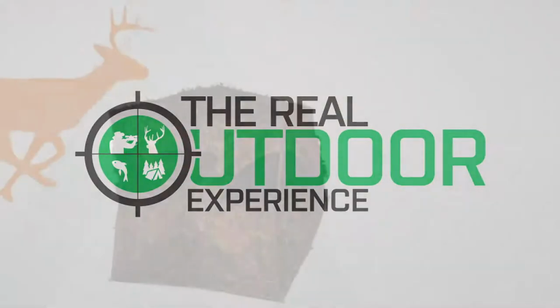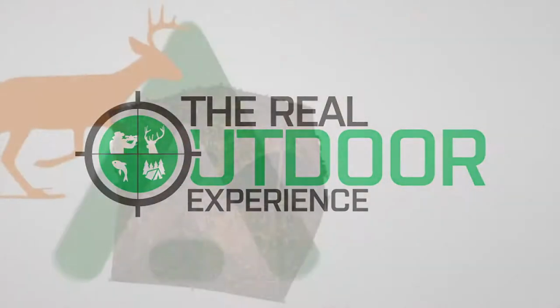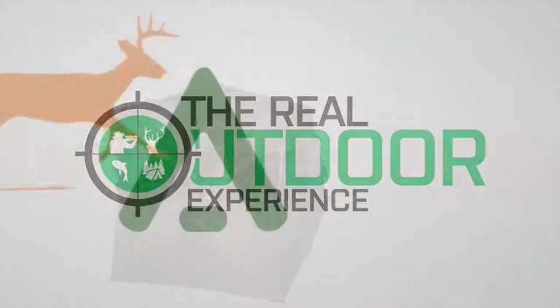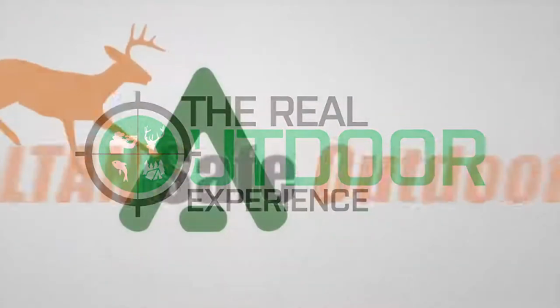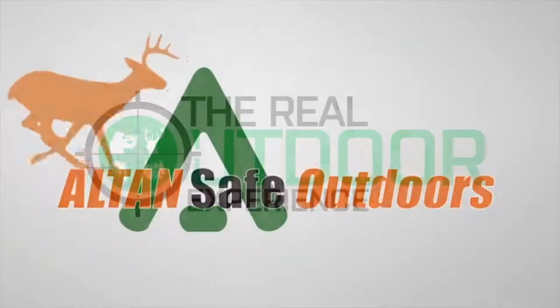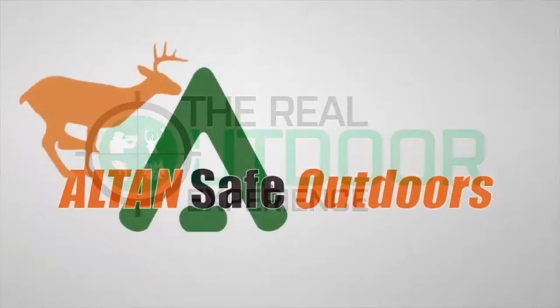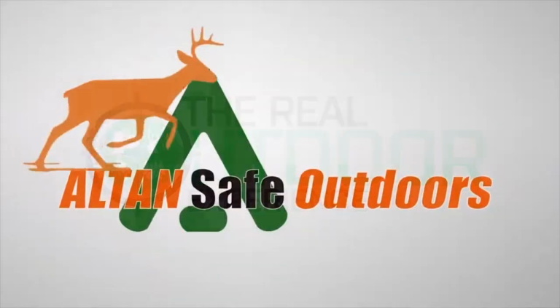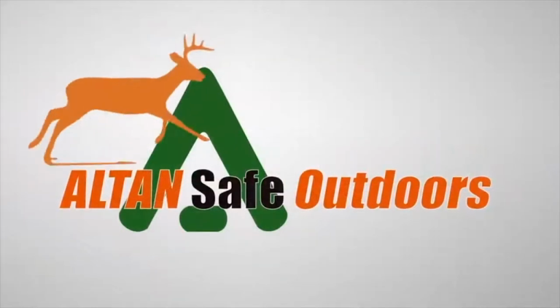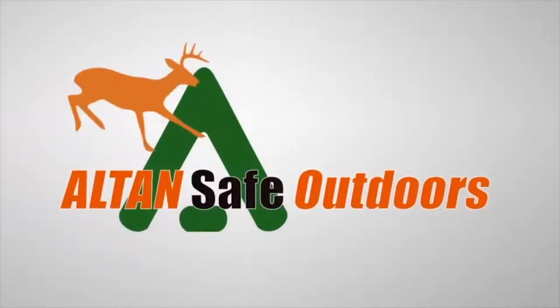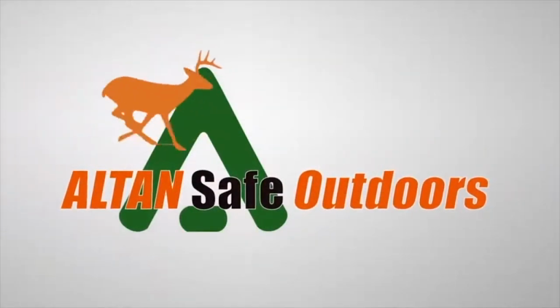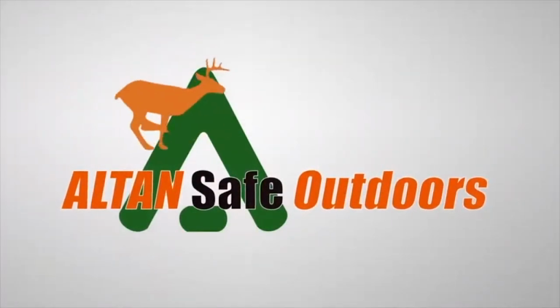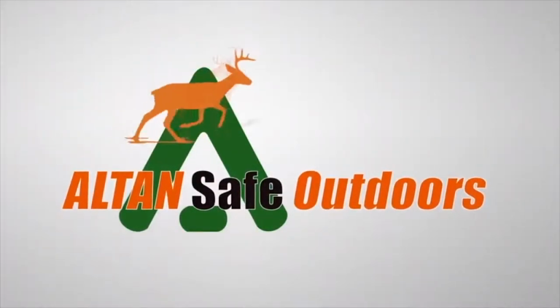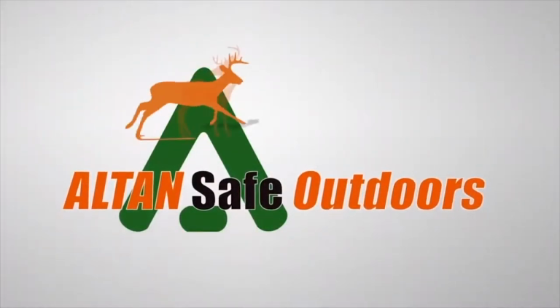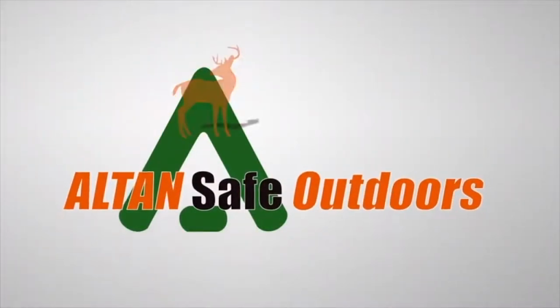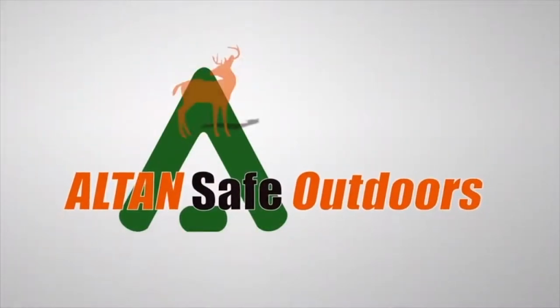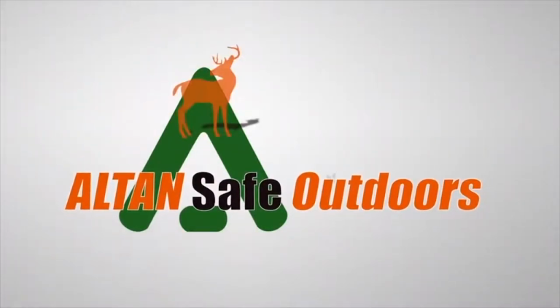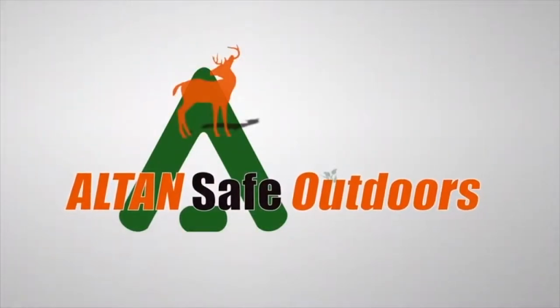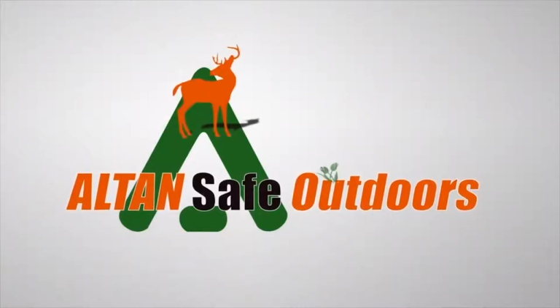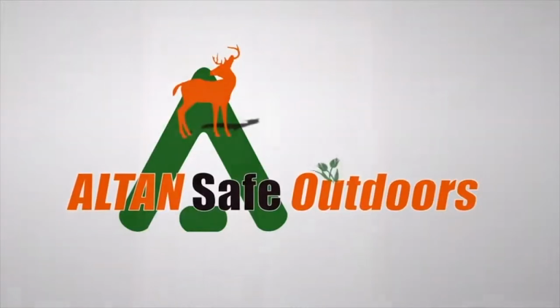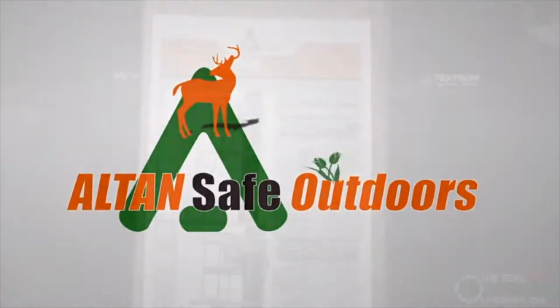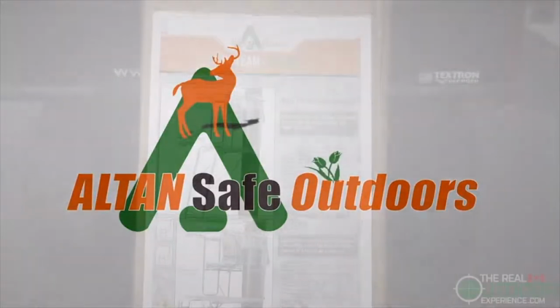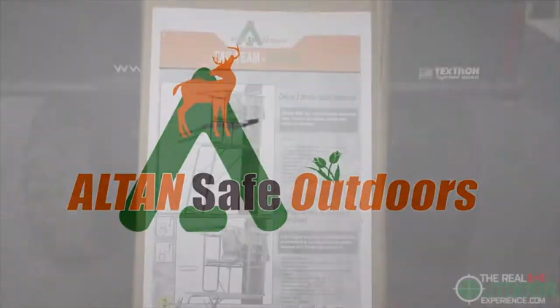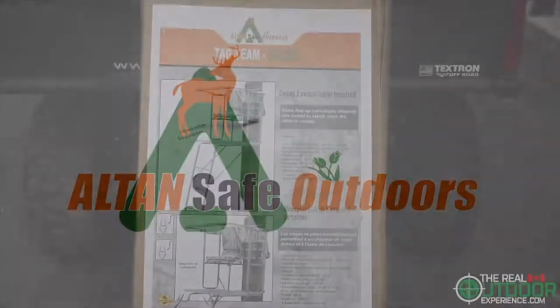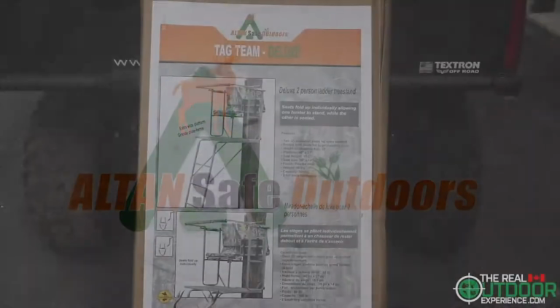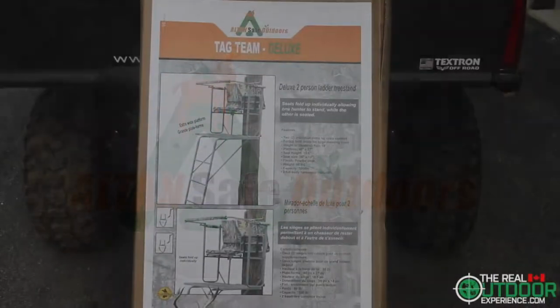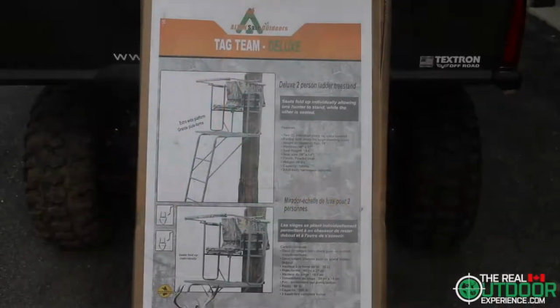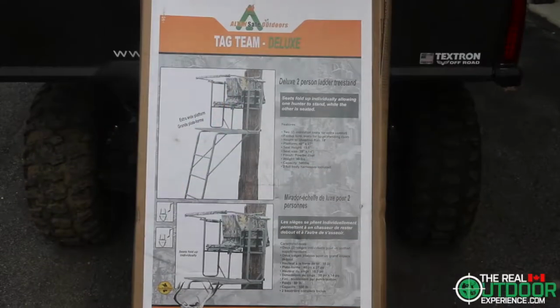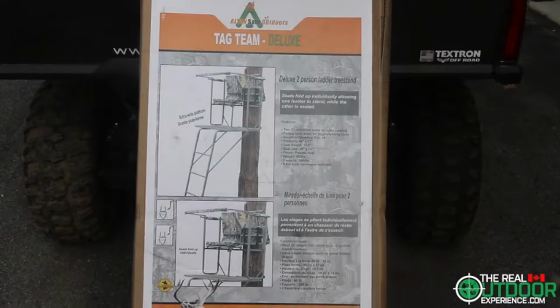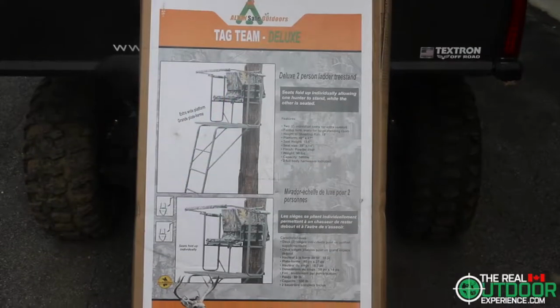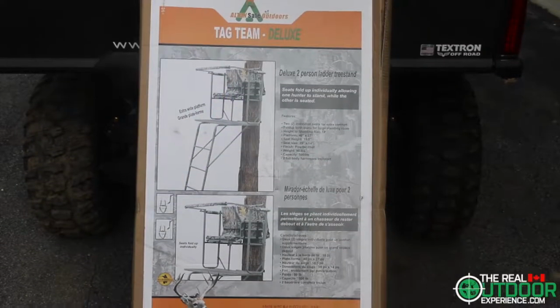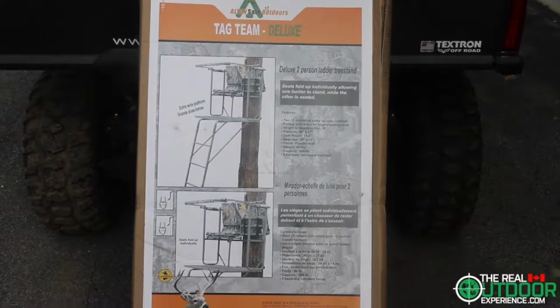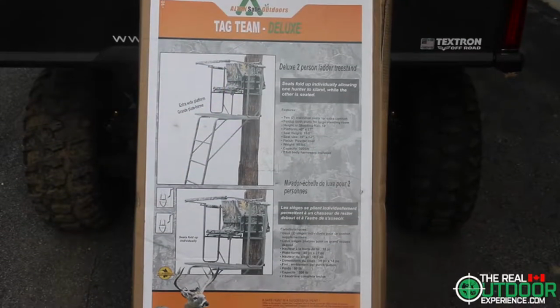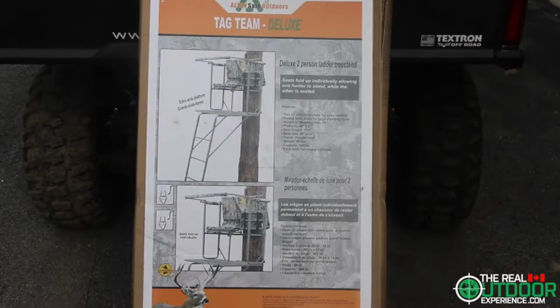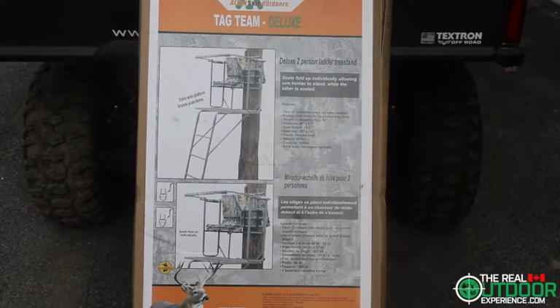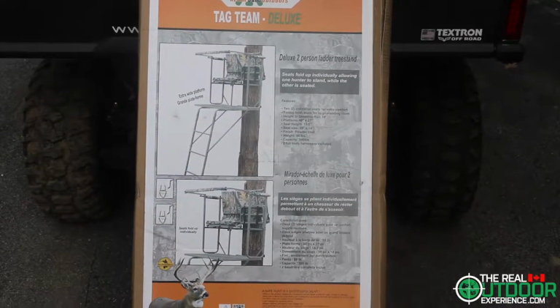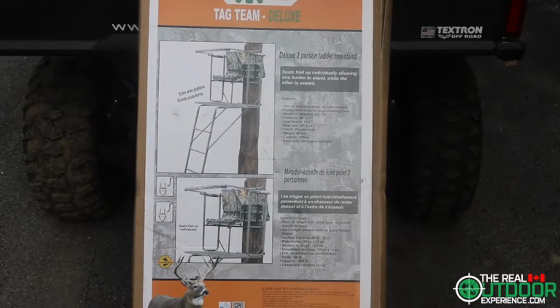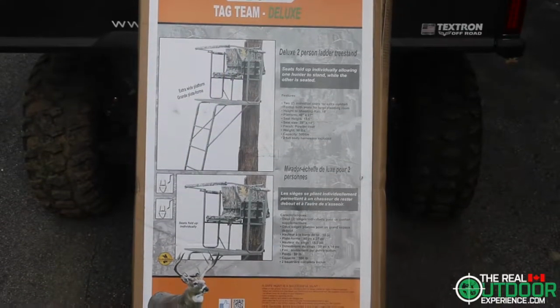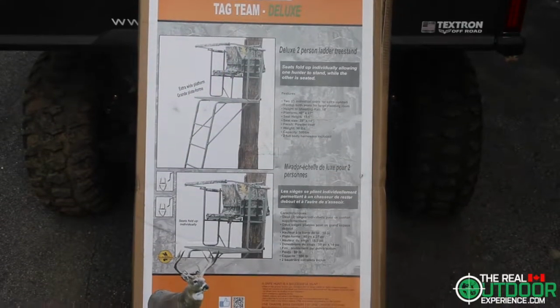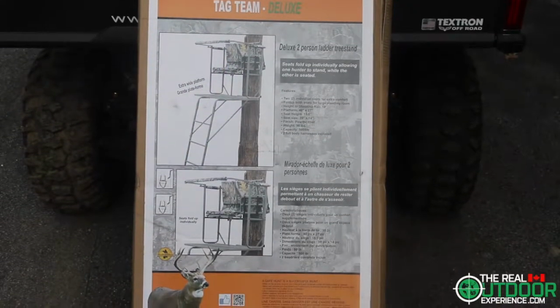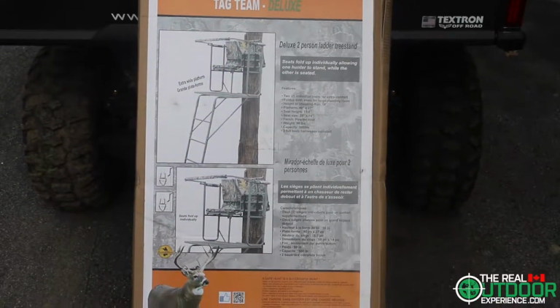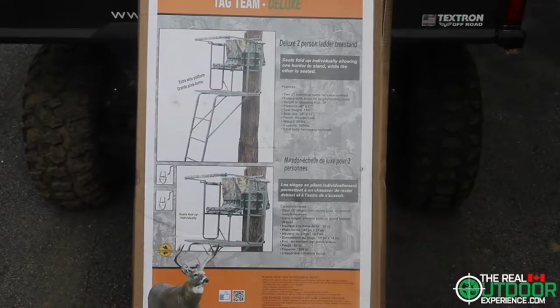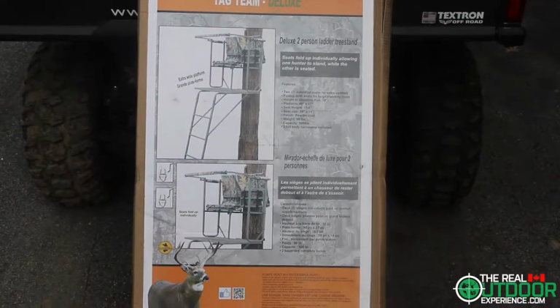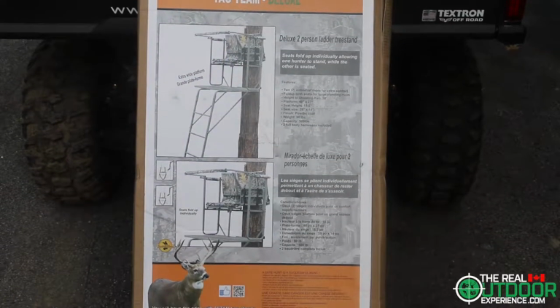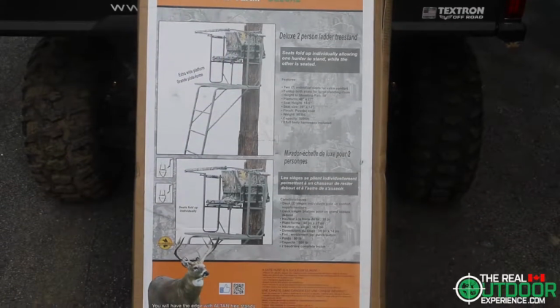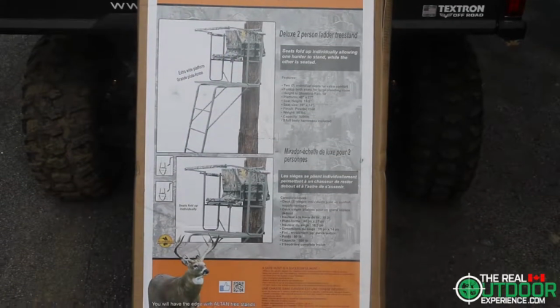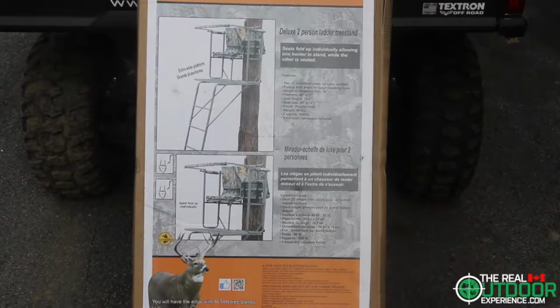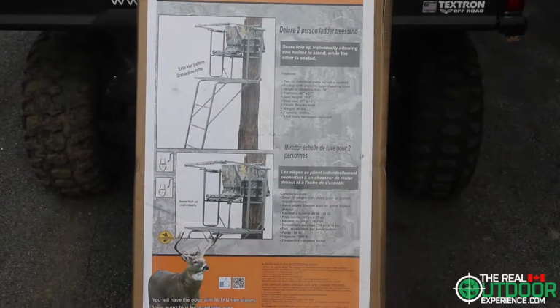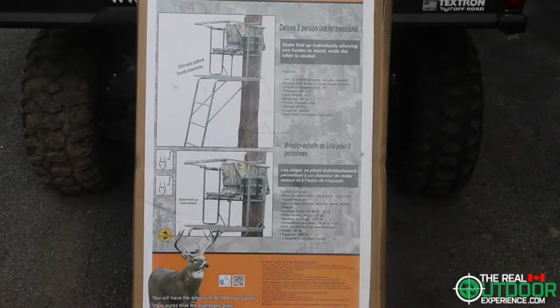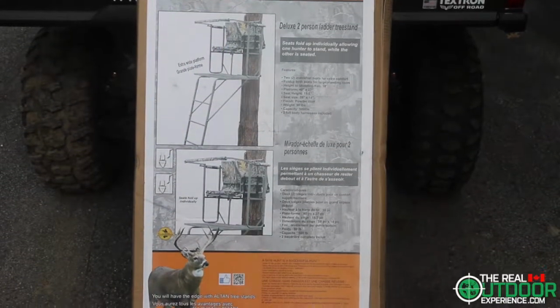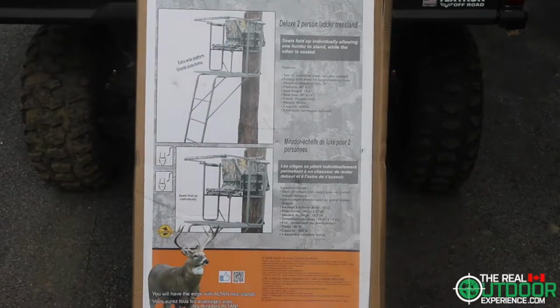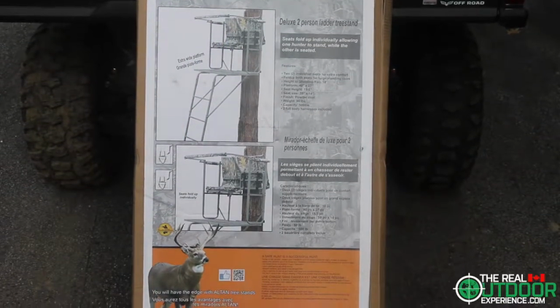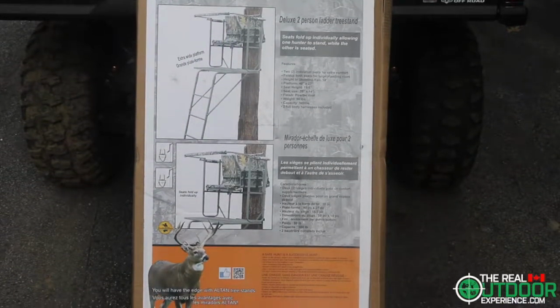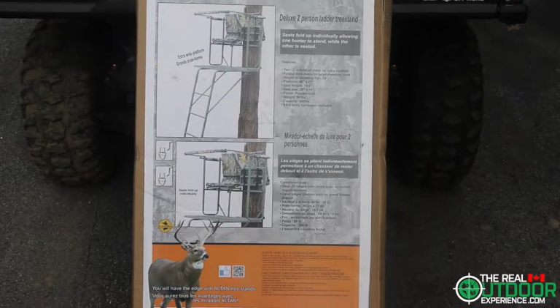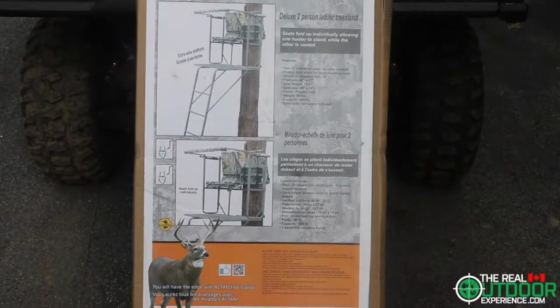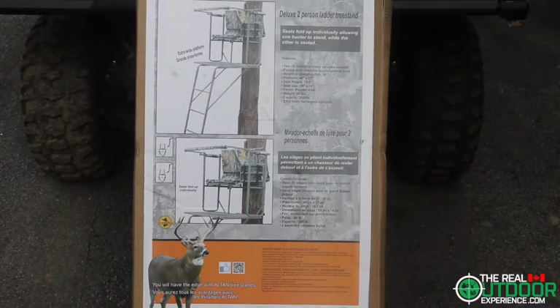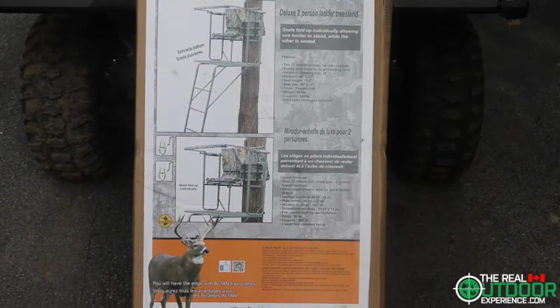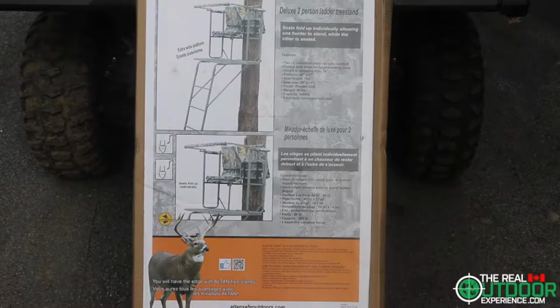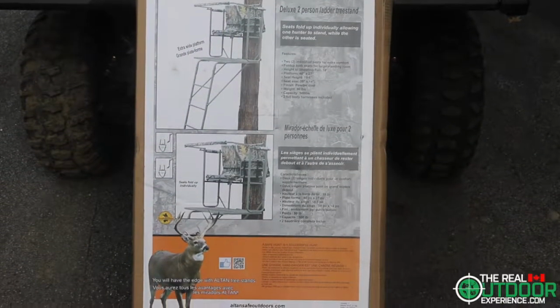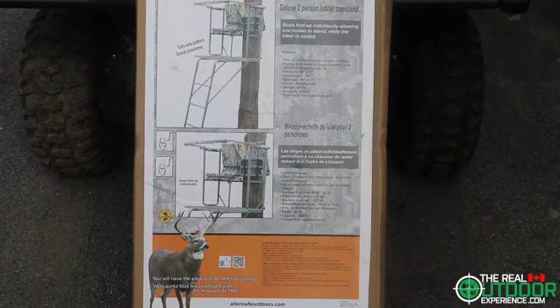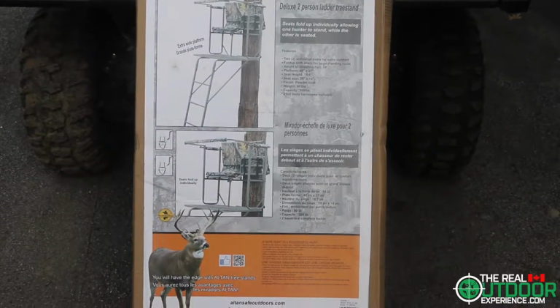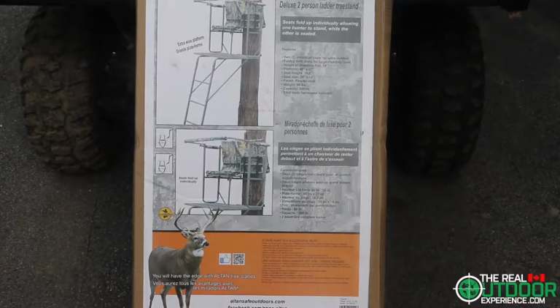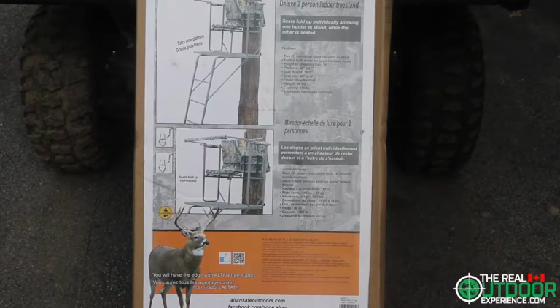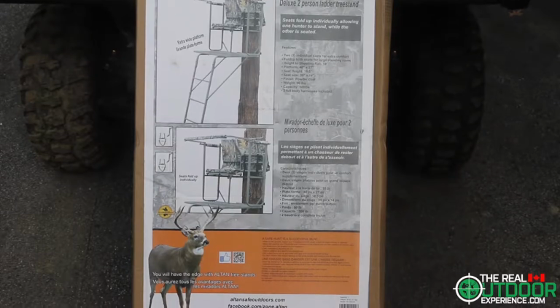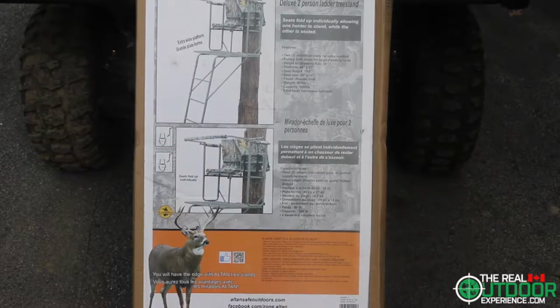Welcome to another product spotlight from All Tan Safe Outdoors. I'm your host Carl and Riley from The Real Outdoor Experience. Now let's get to it.